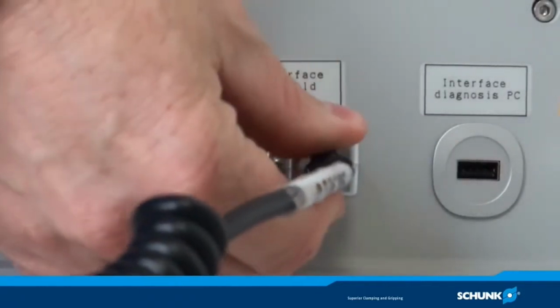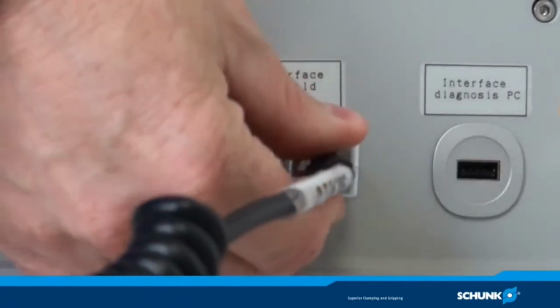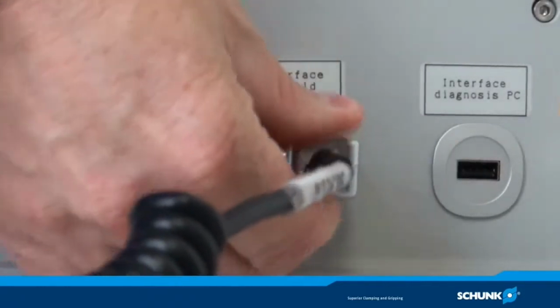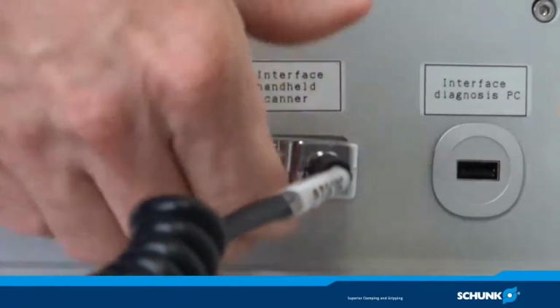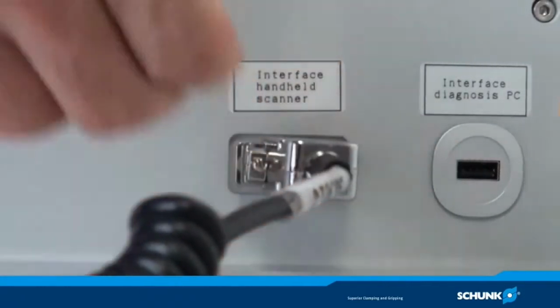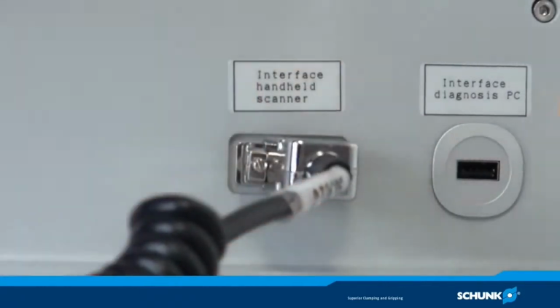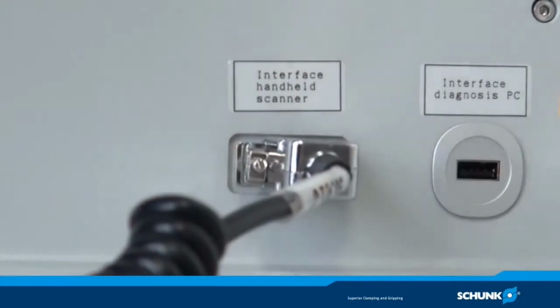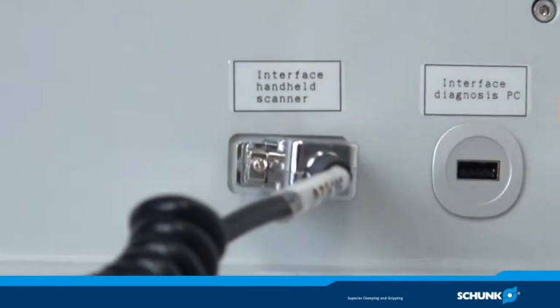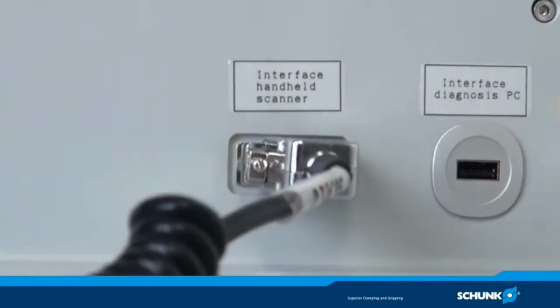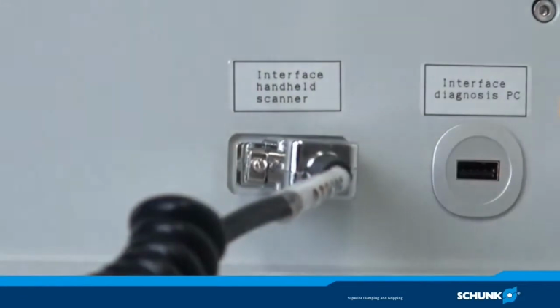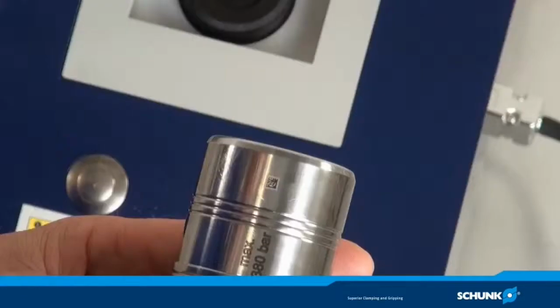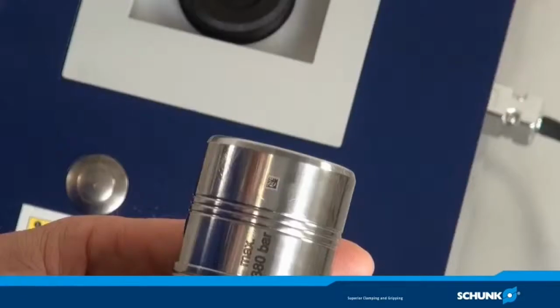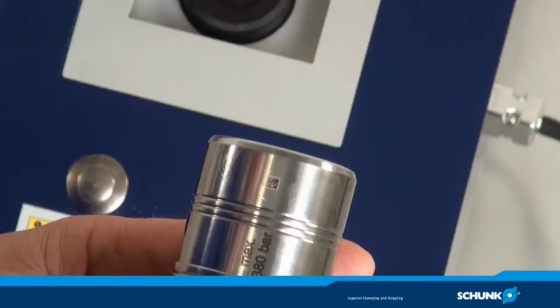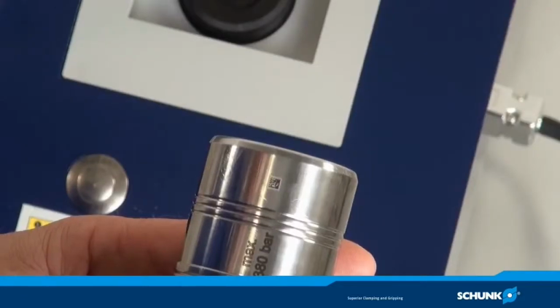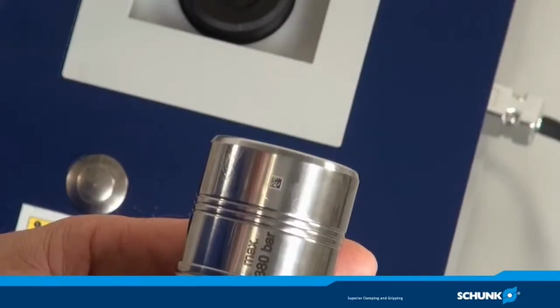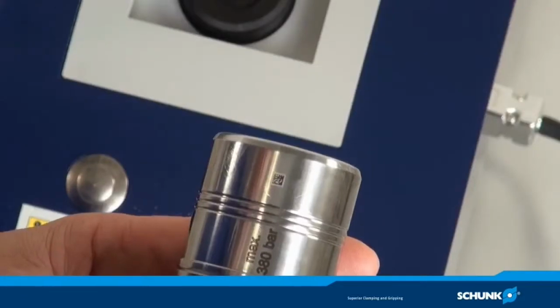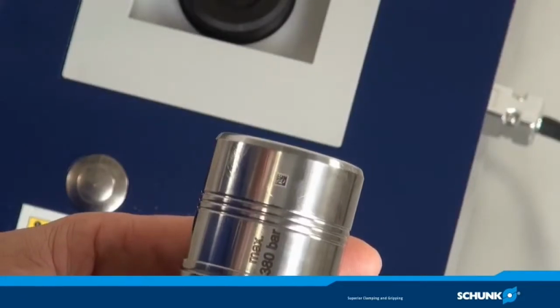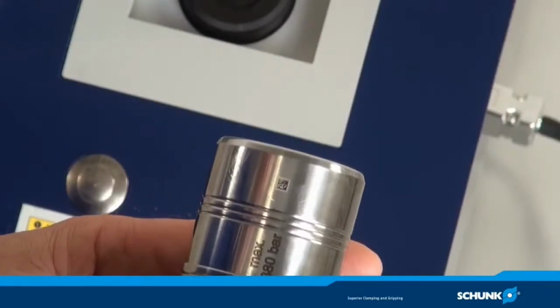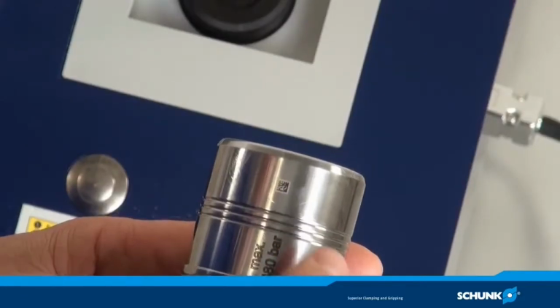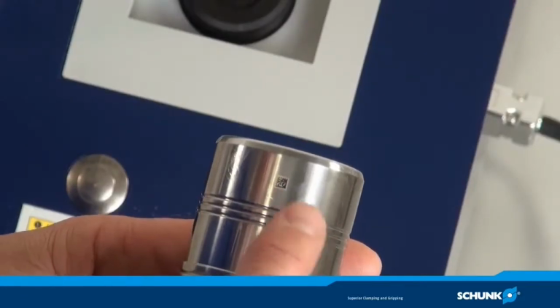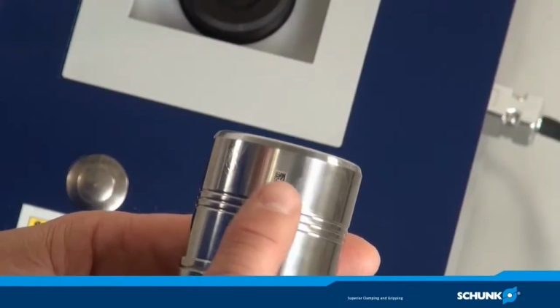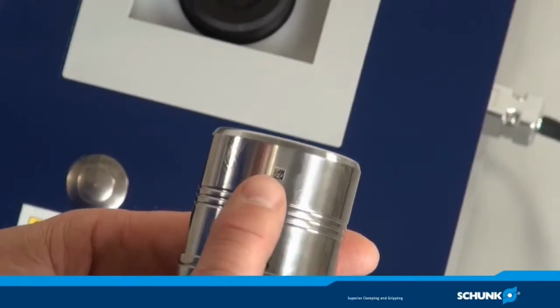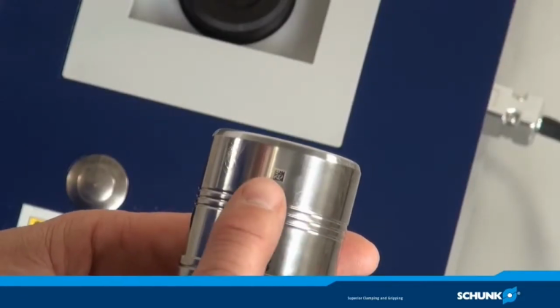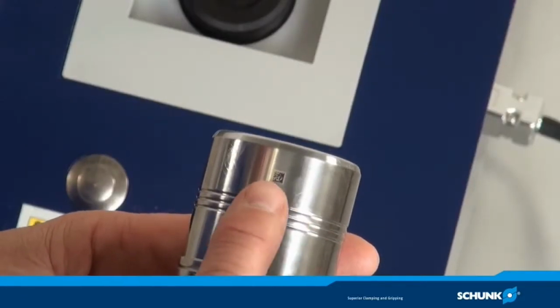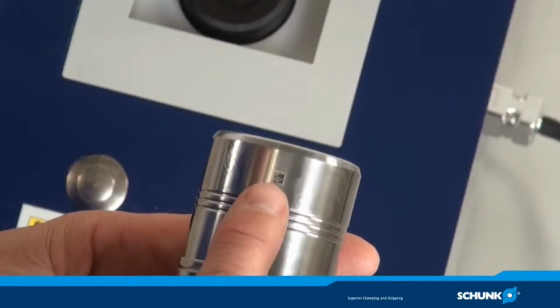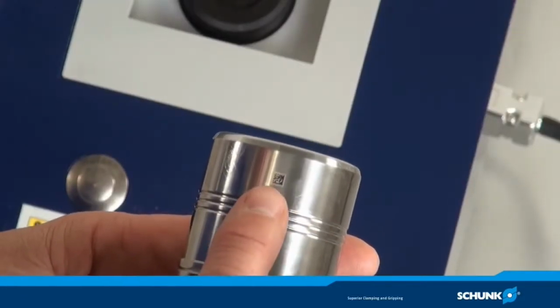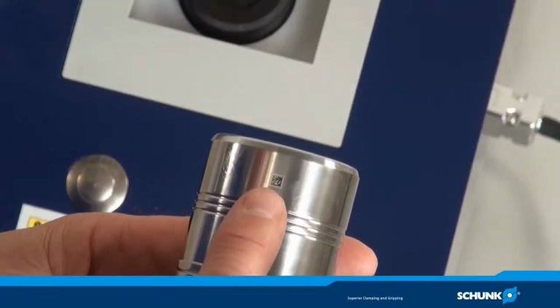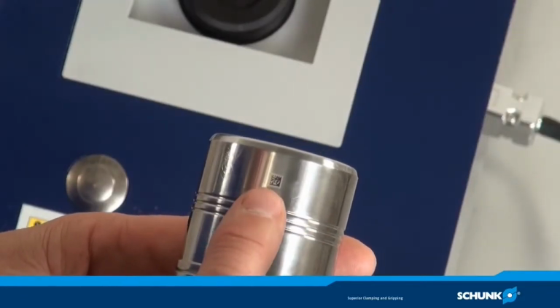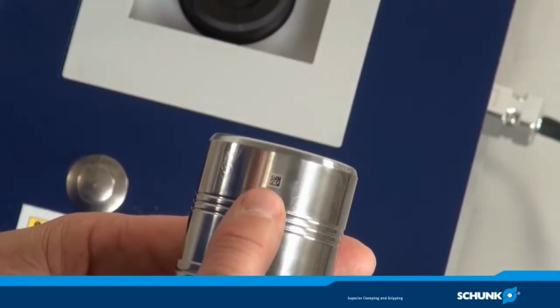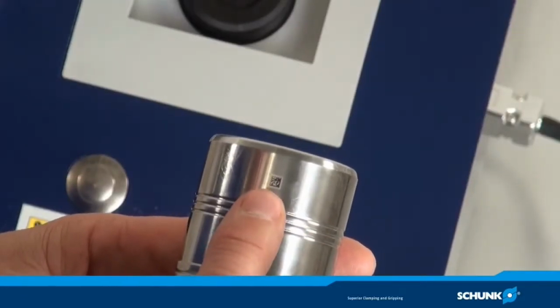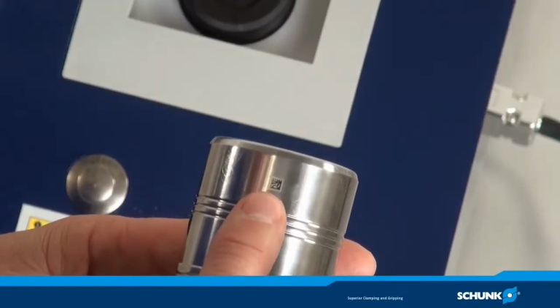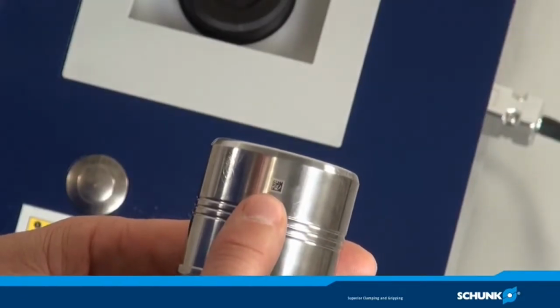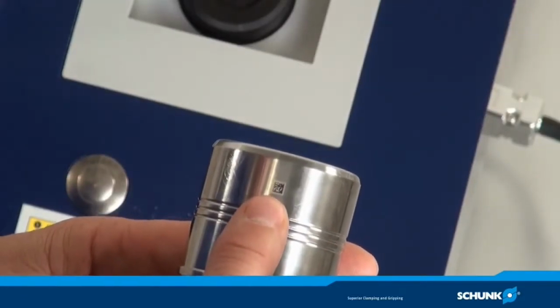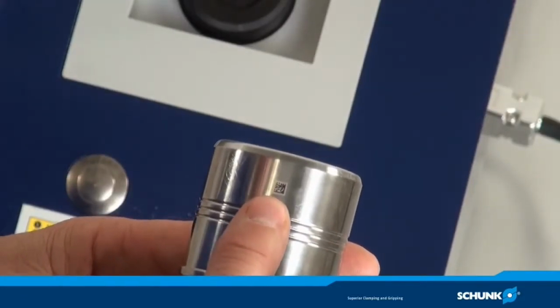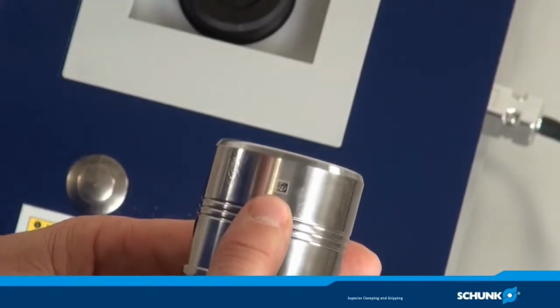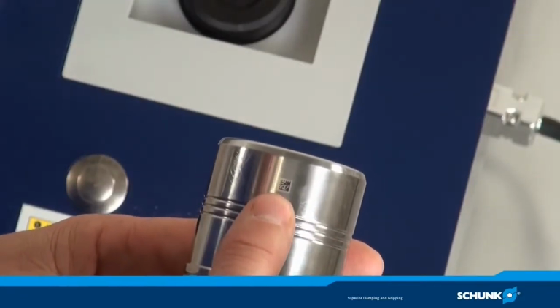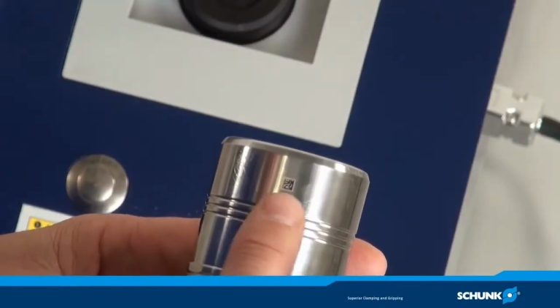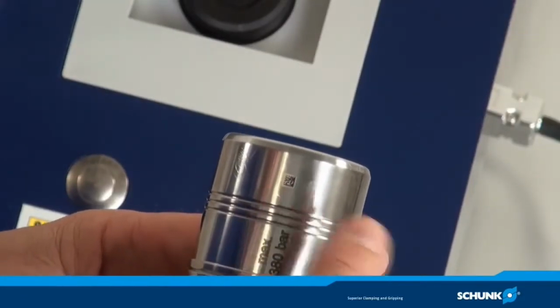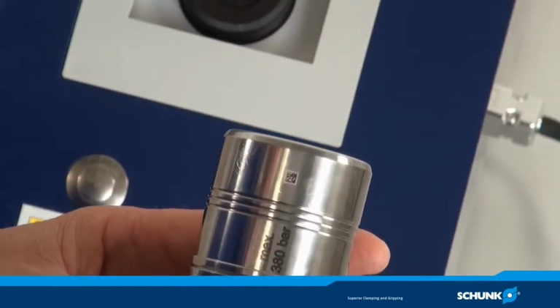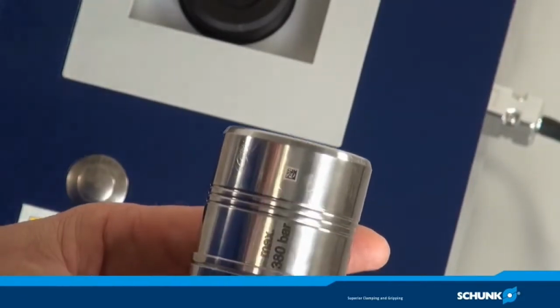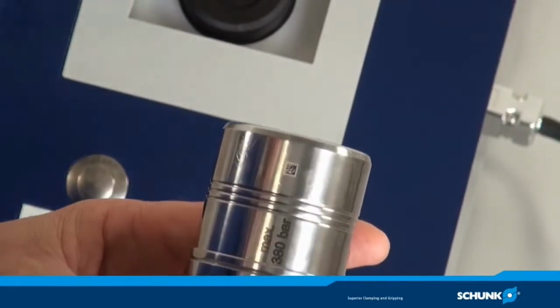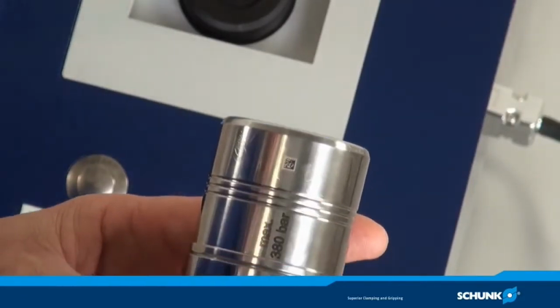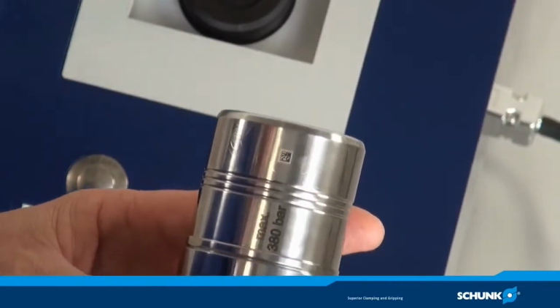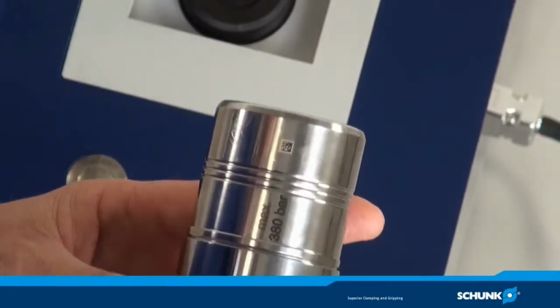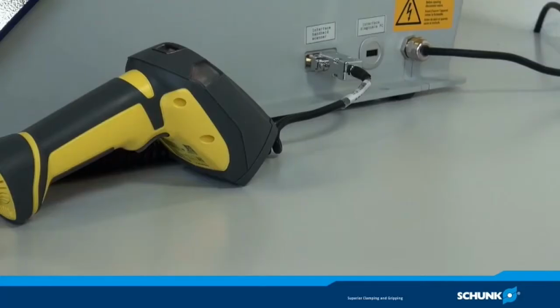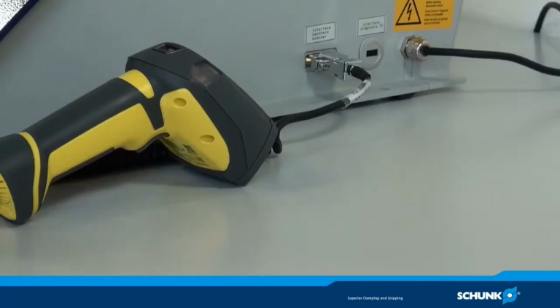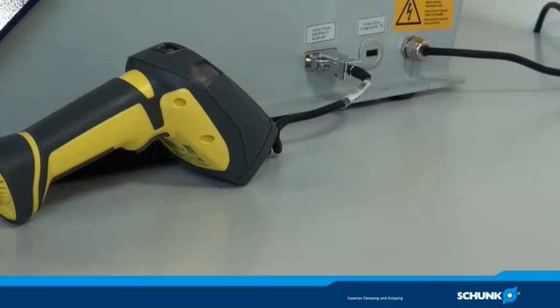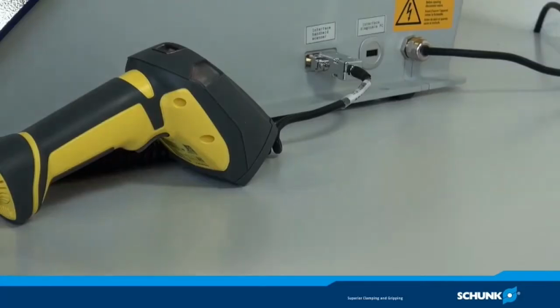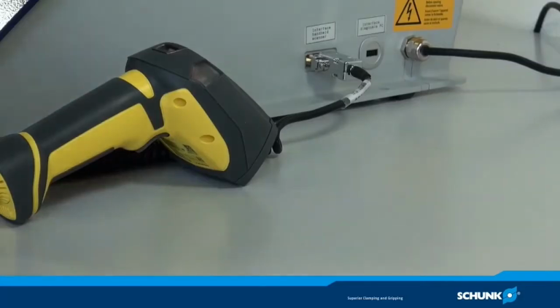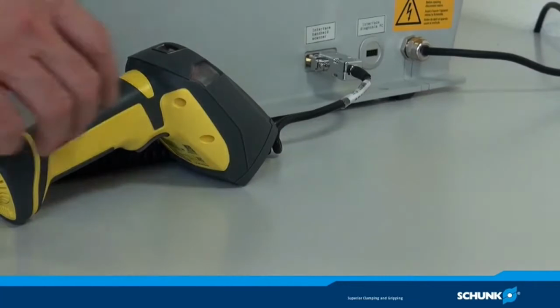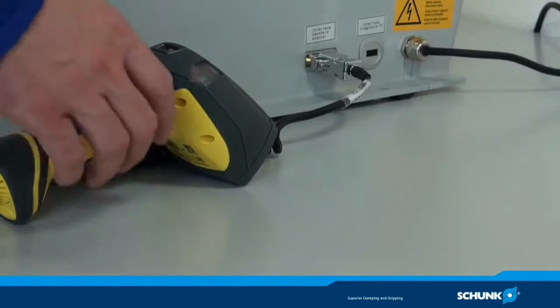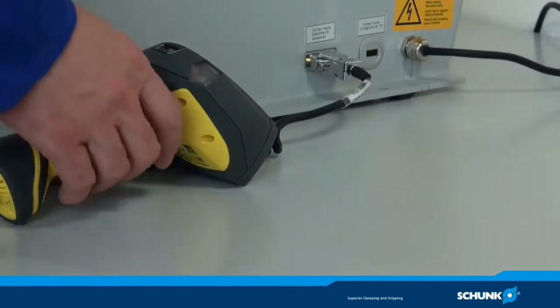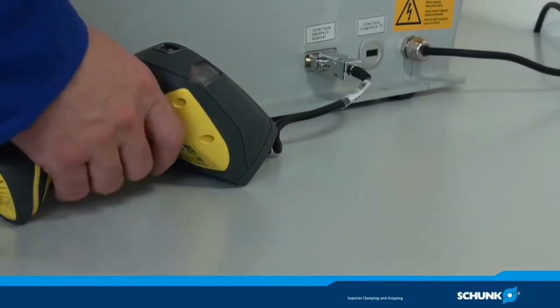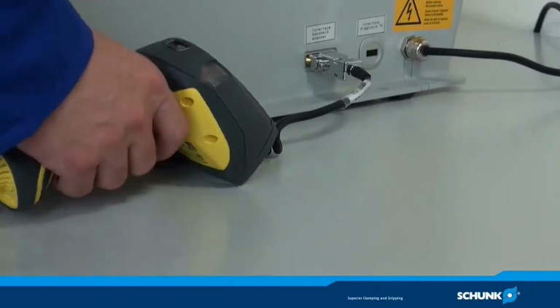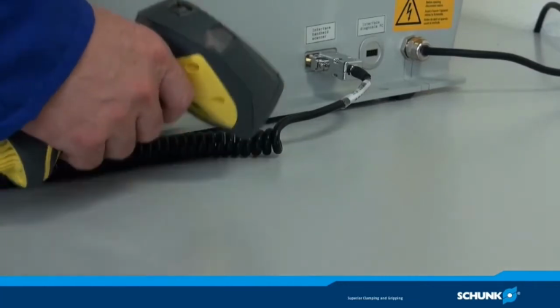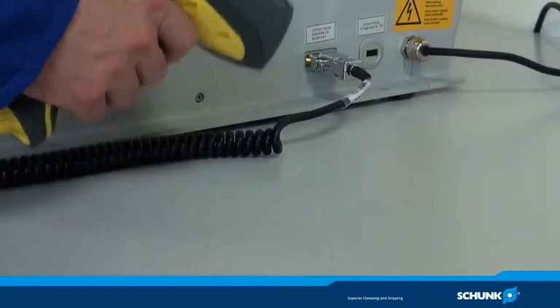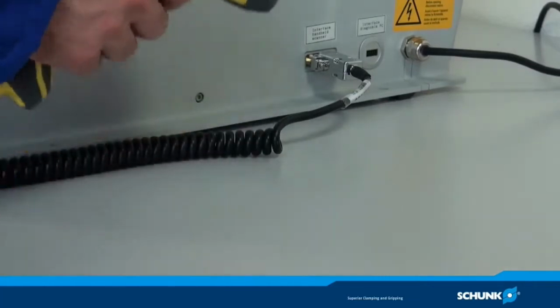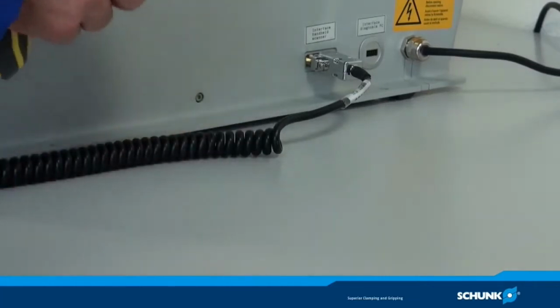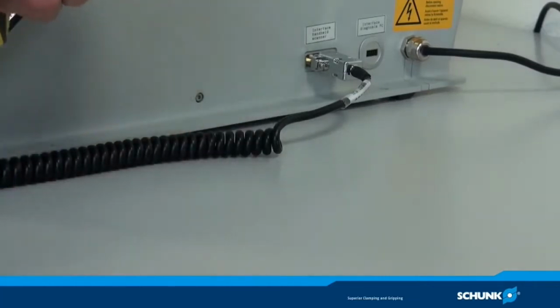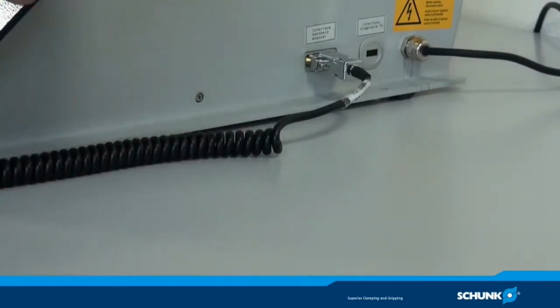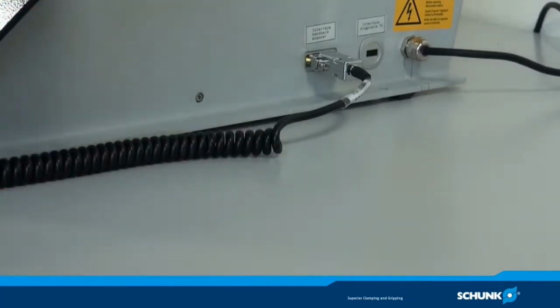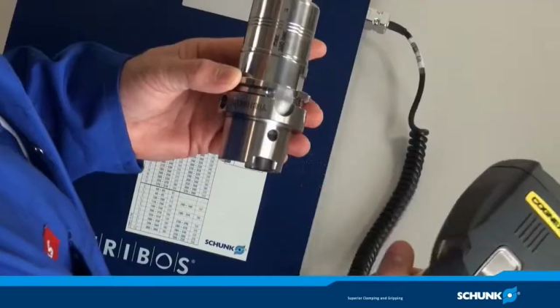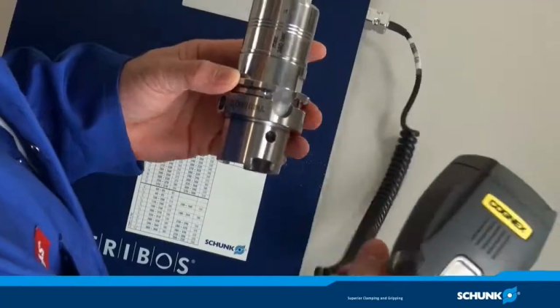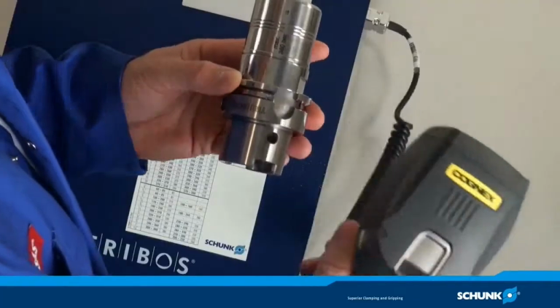Alternatively, you can also purchase a handheld scanner which dynamically reads the optimal clamping settings from the data matrix code on the tool holder.